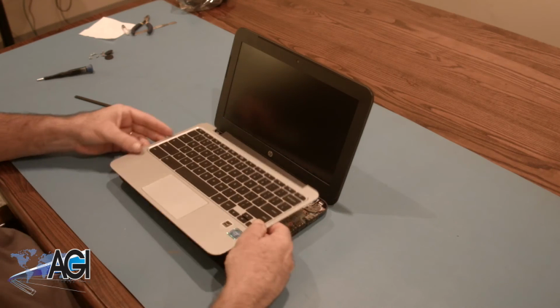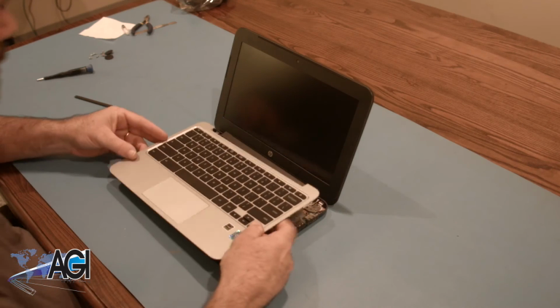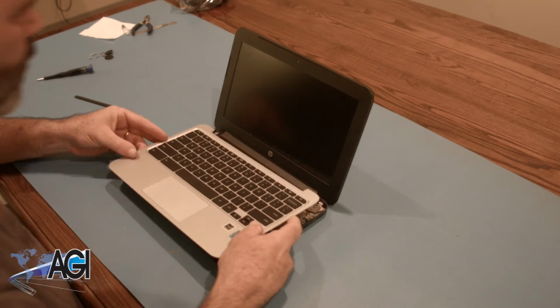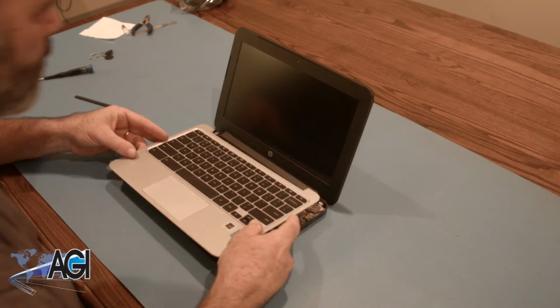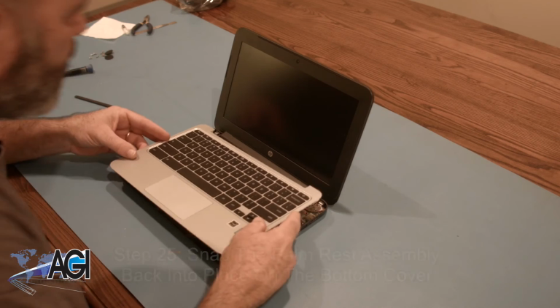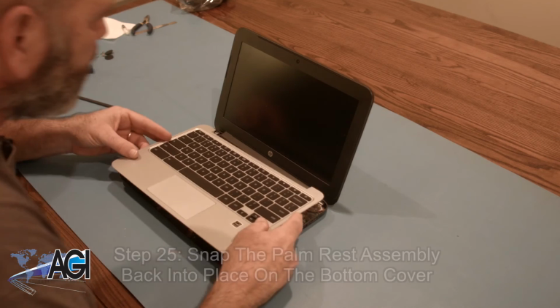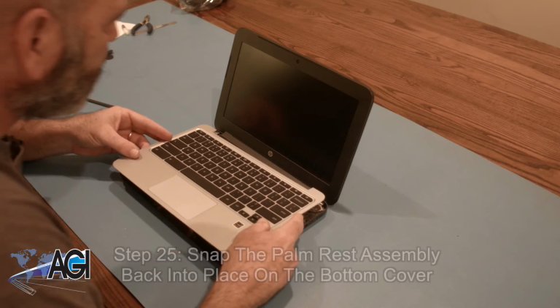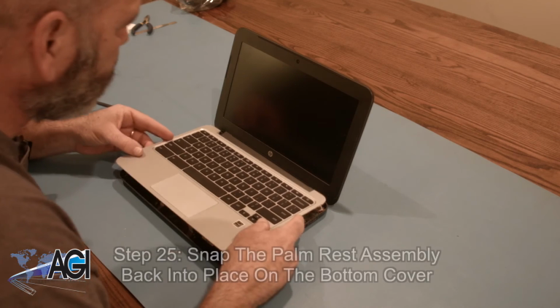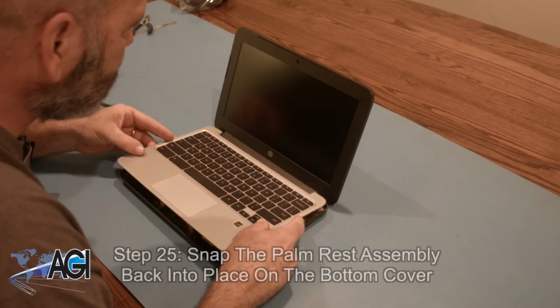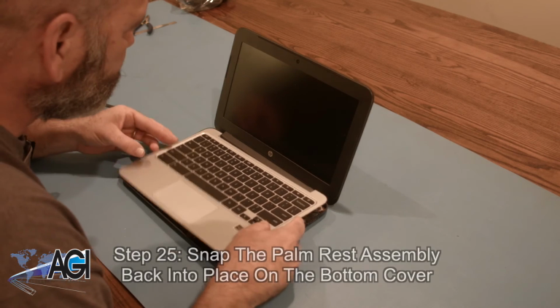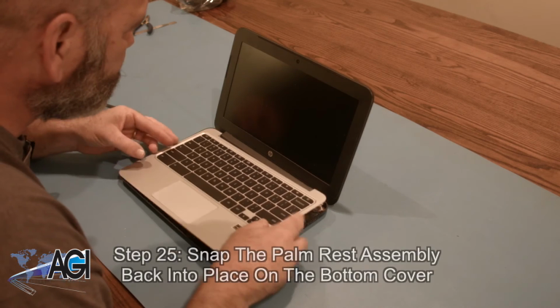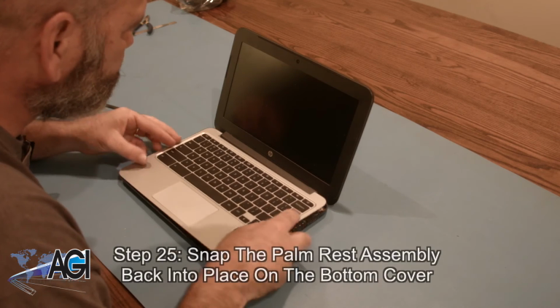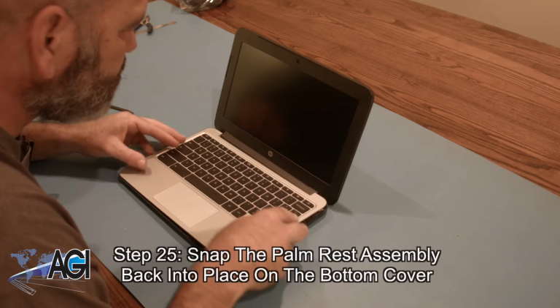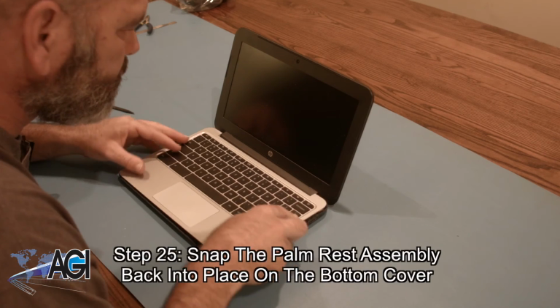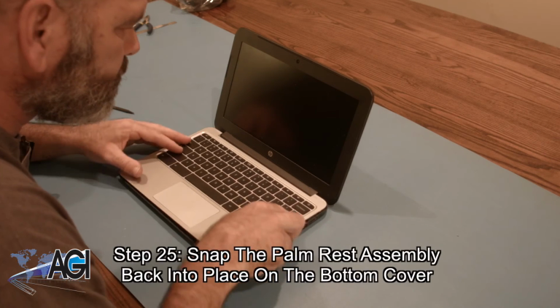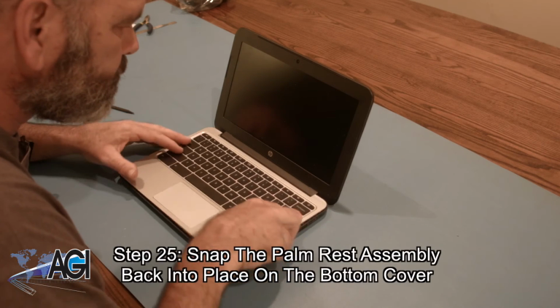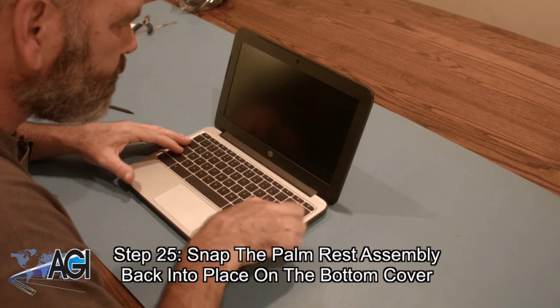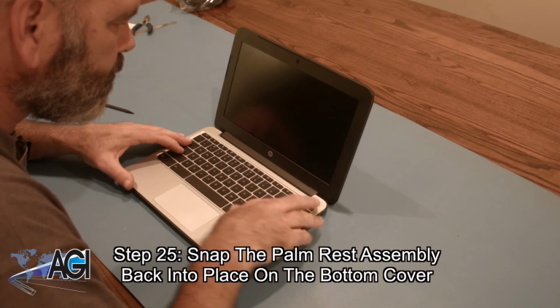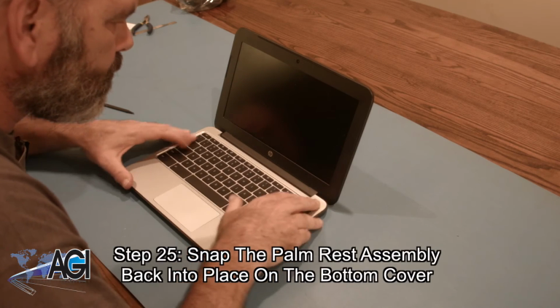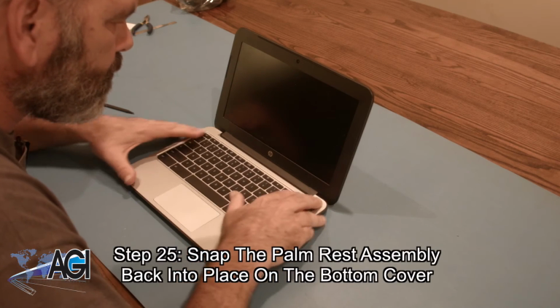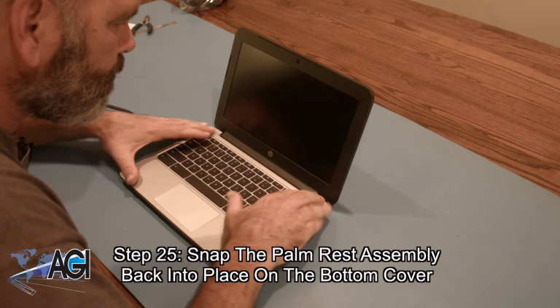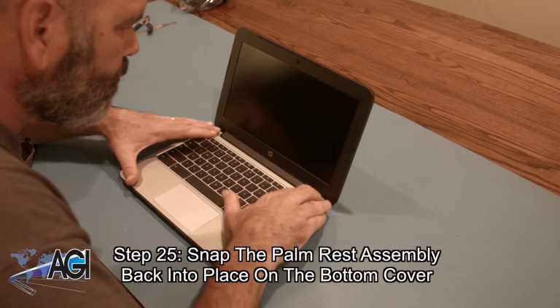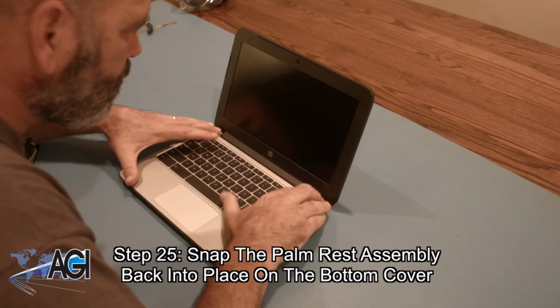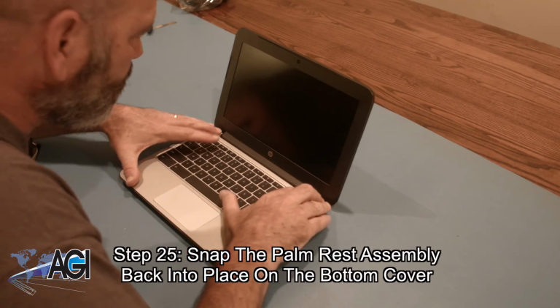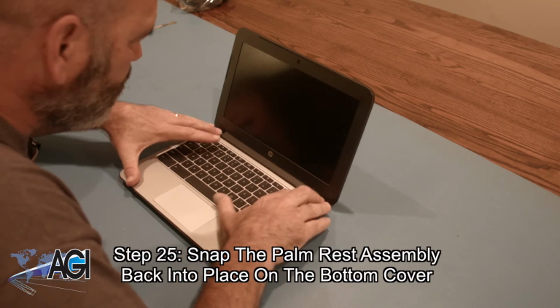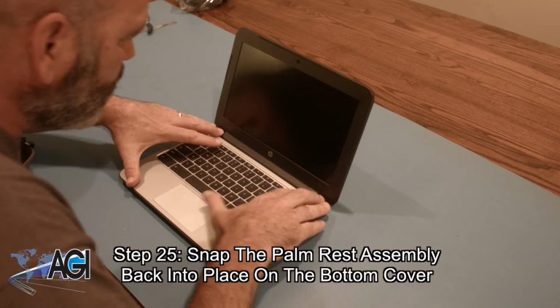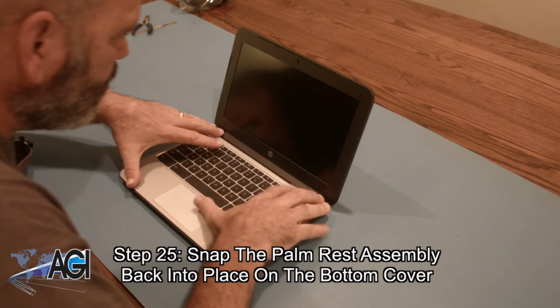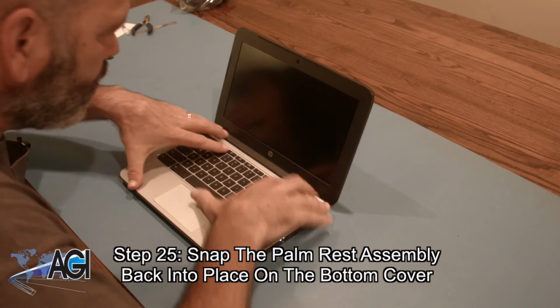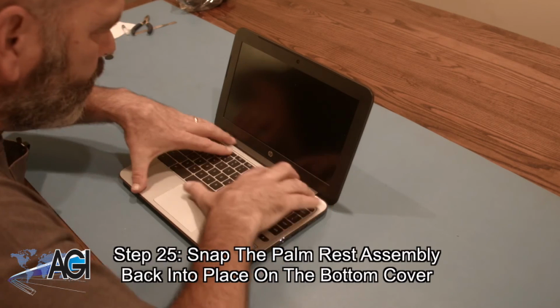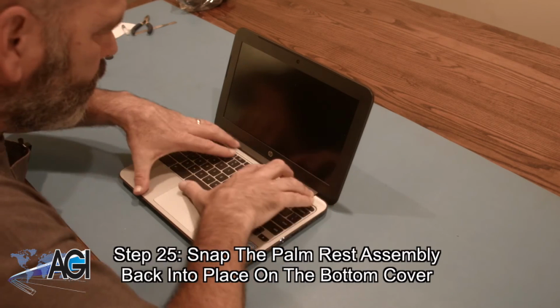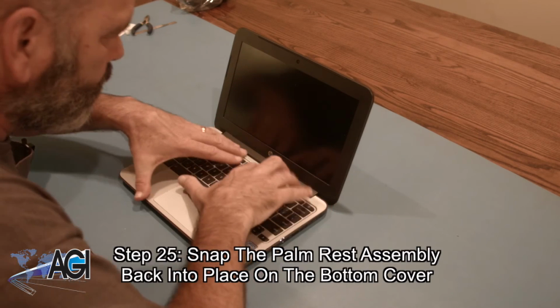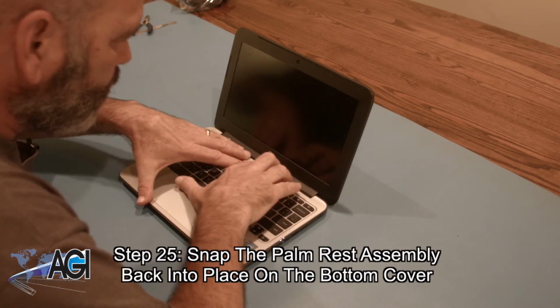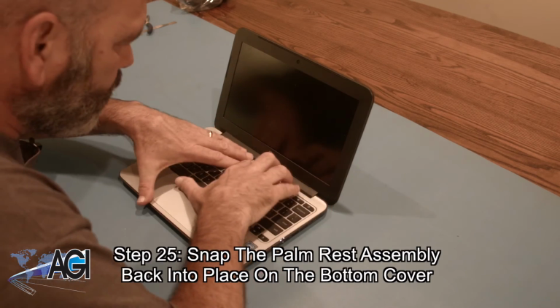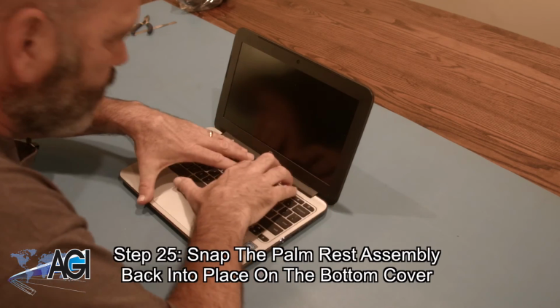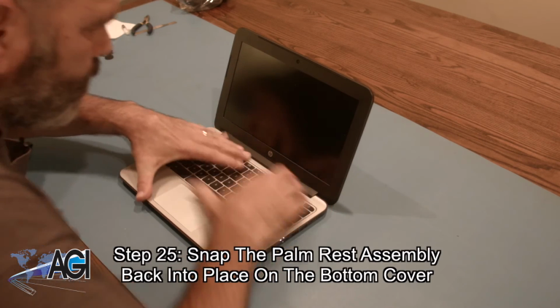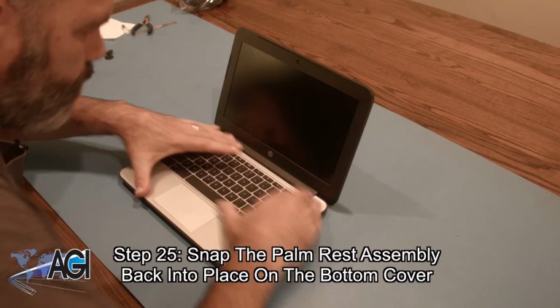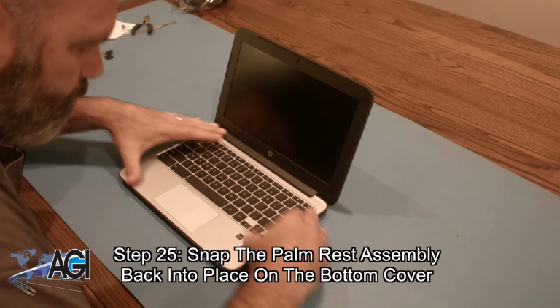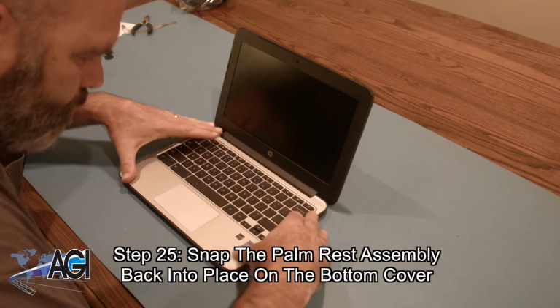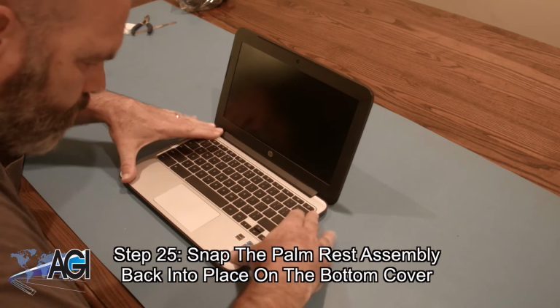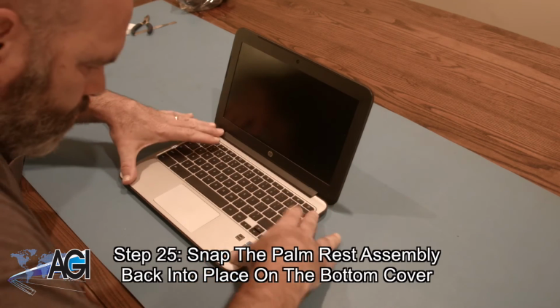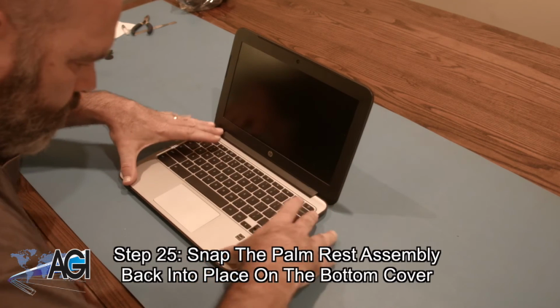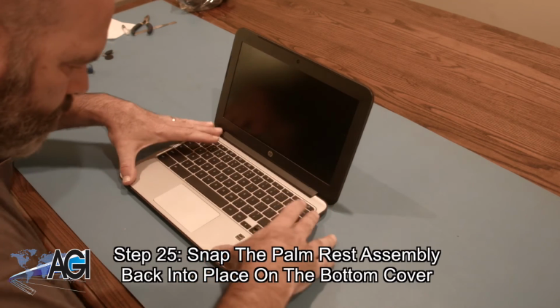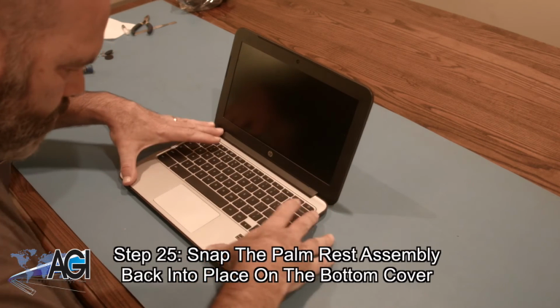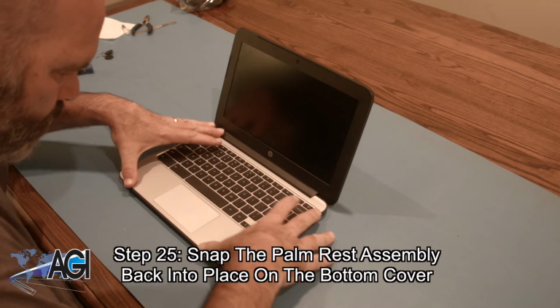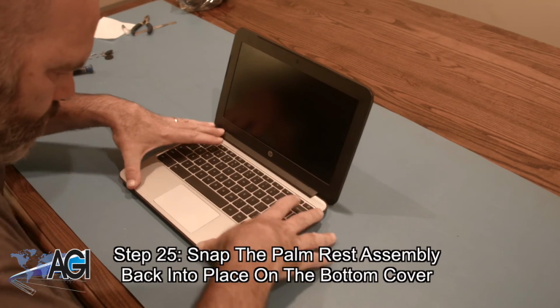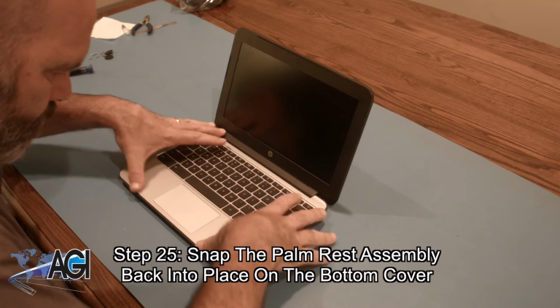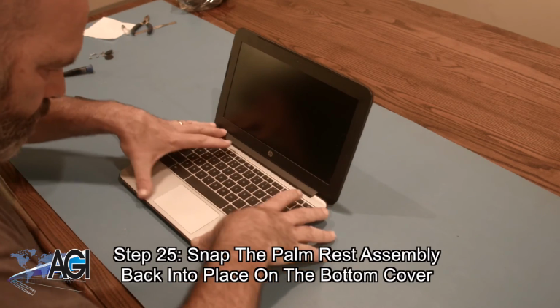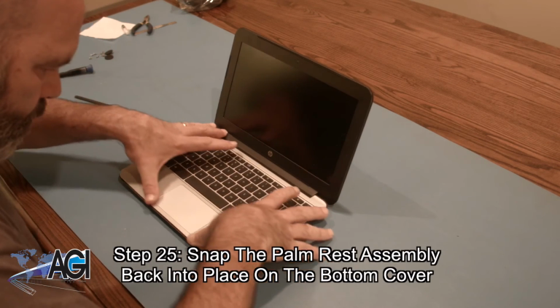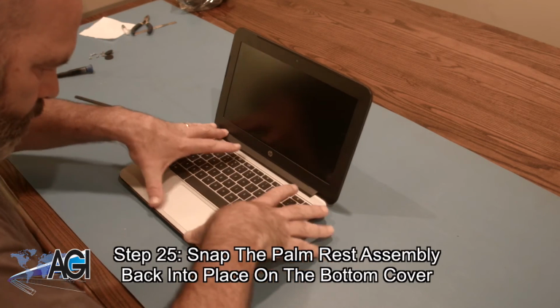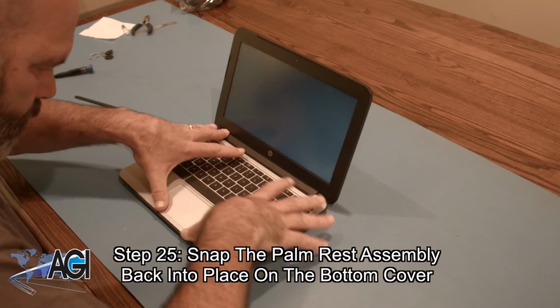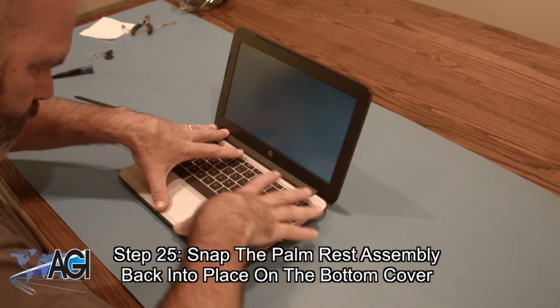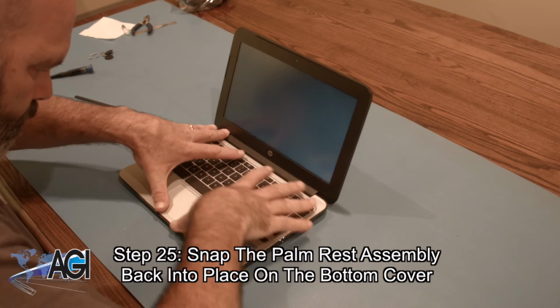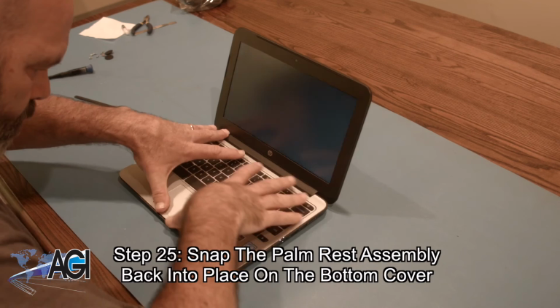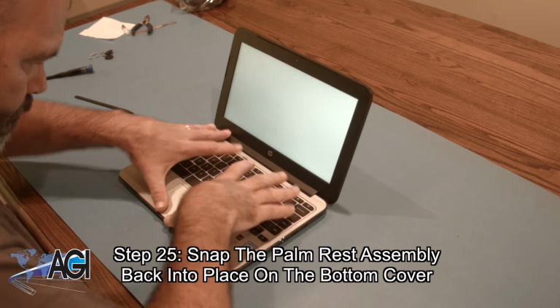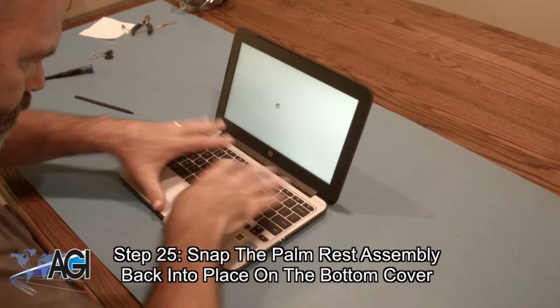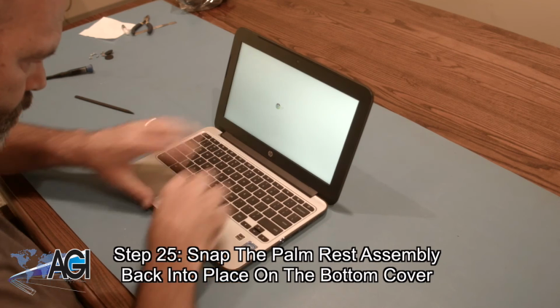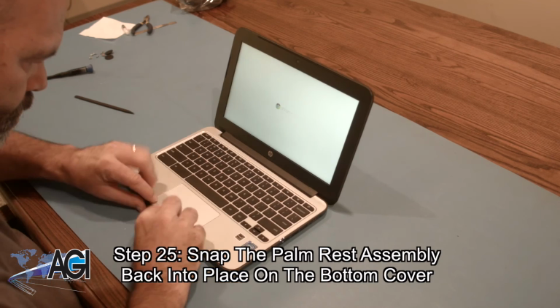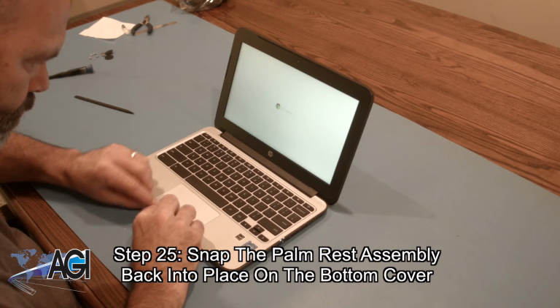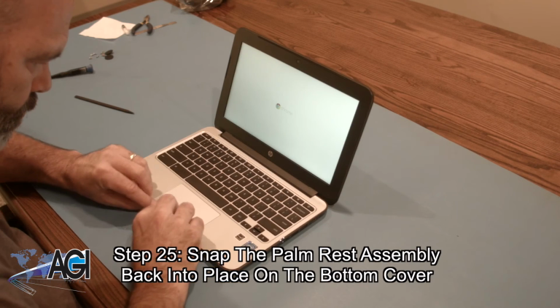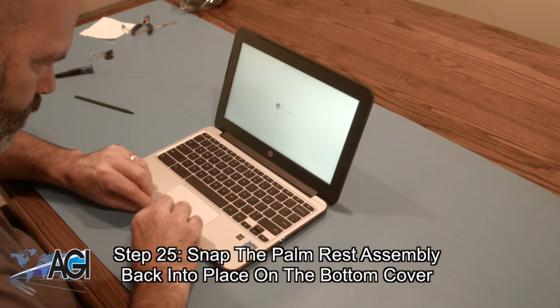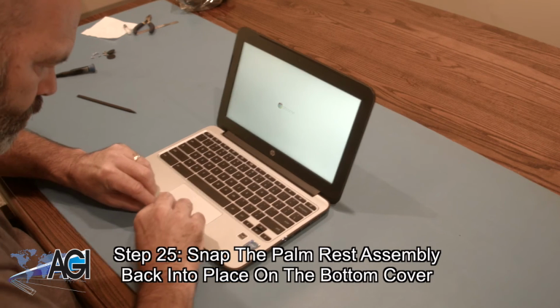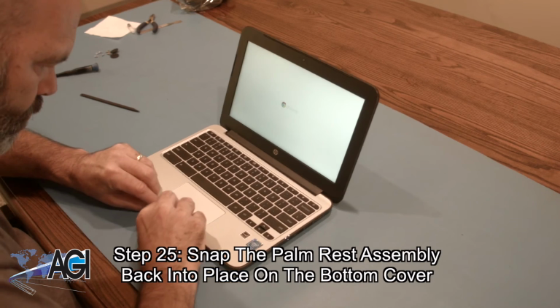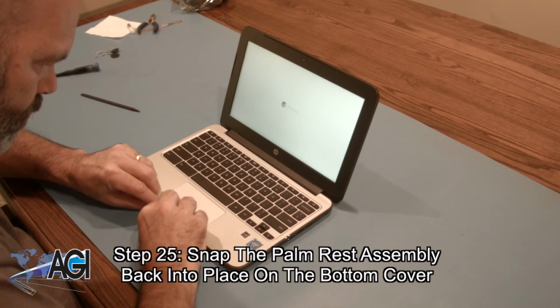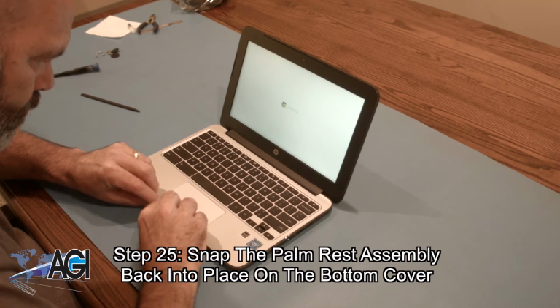Next, you will snap the palm rest assembly back into place on the bottom cover. The Chromebook might turn on while you do this.